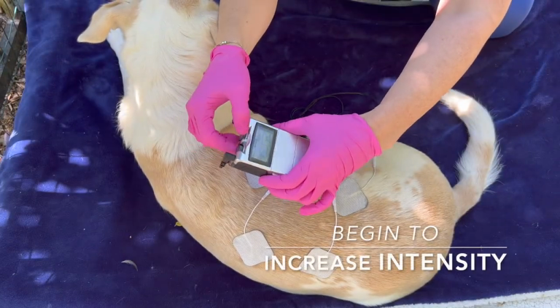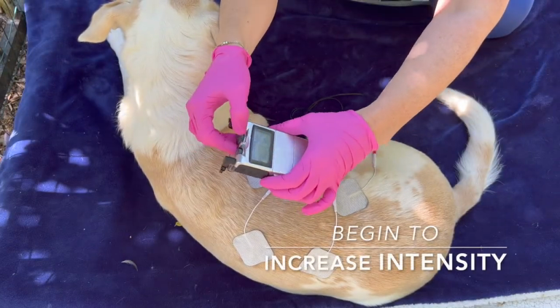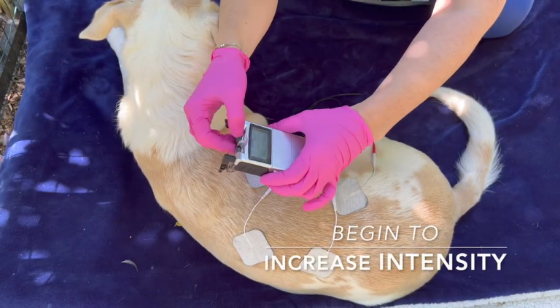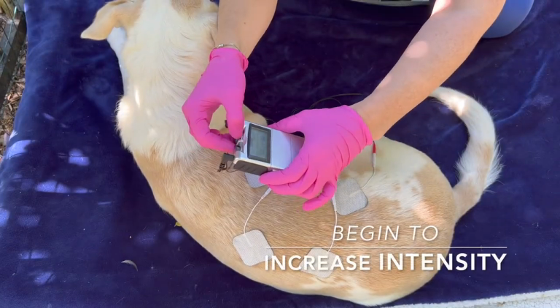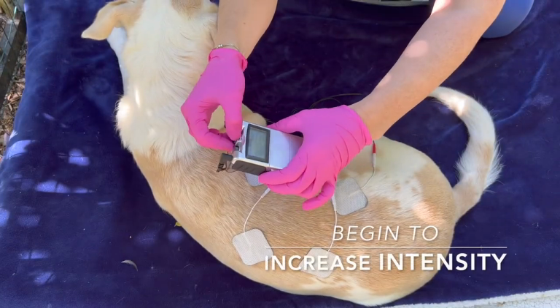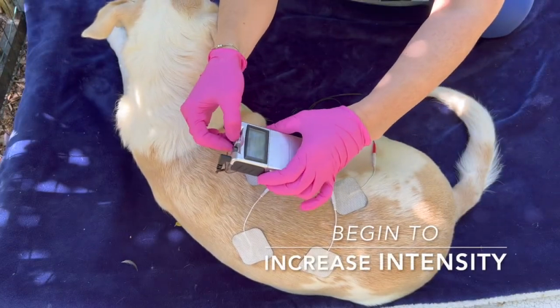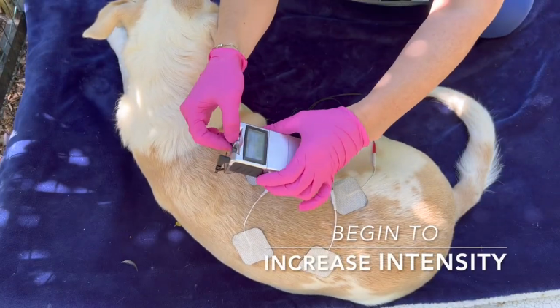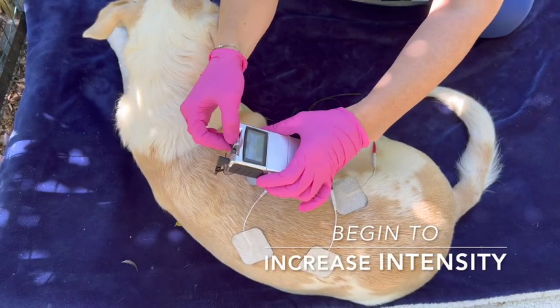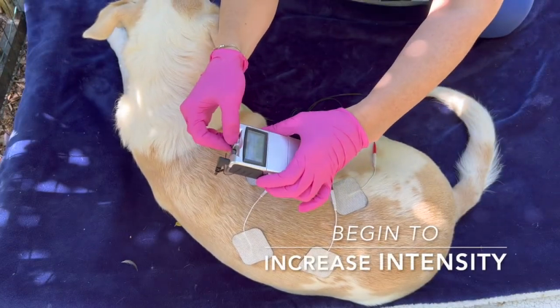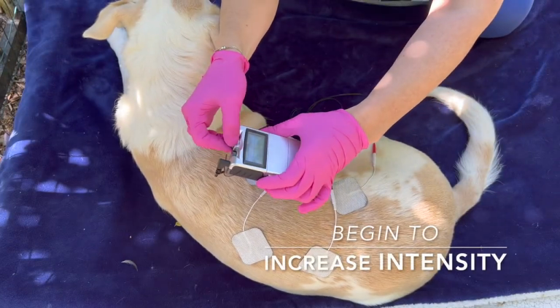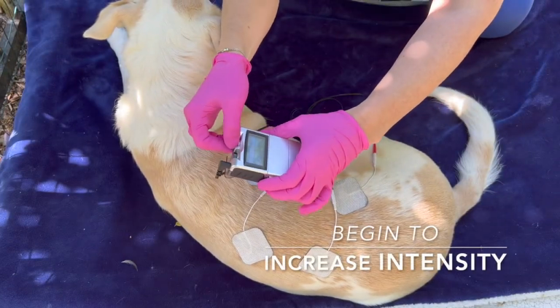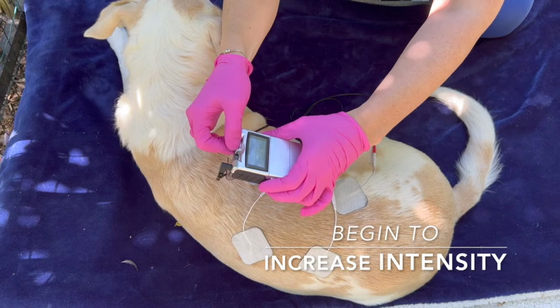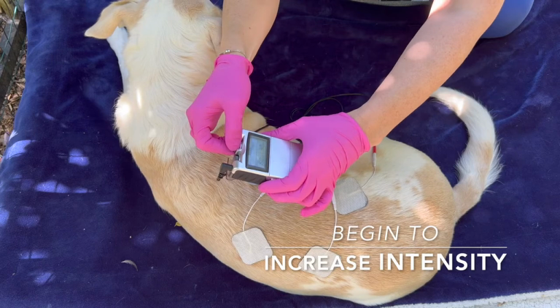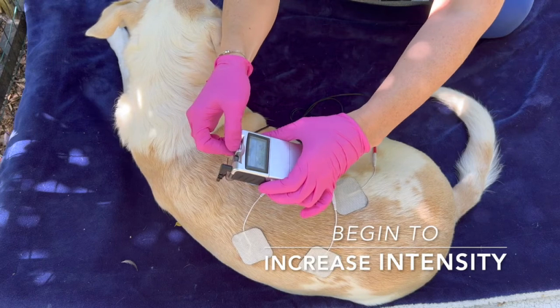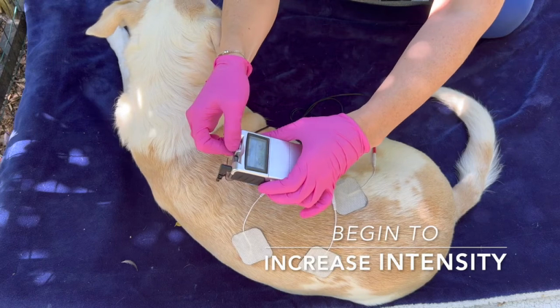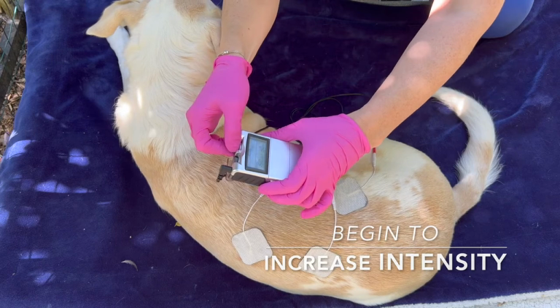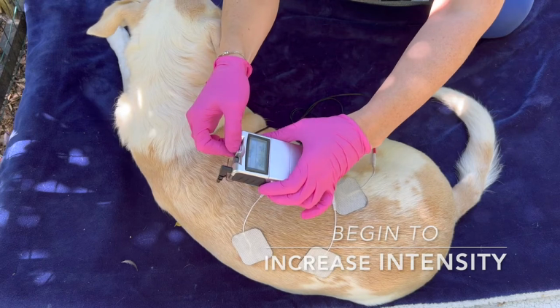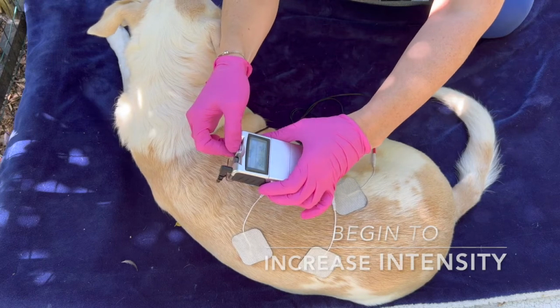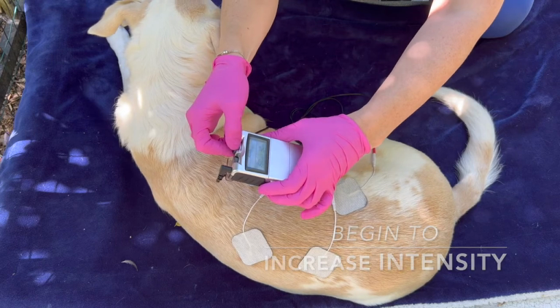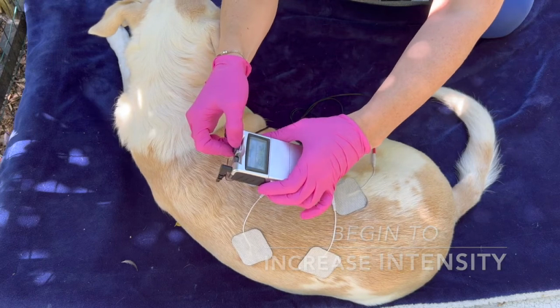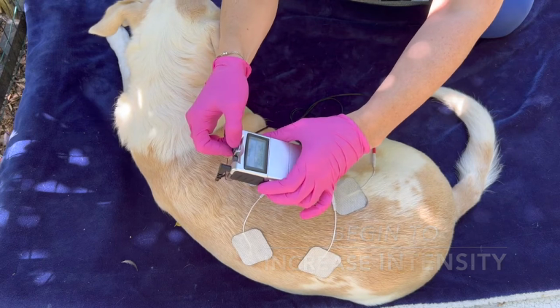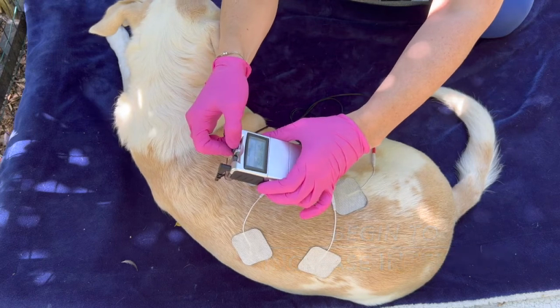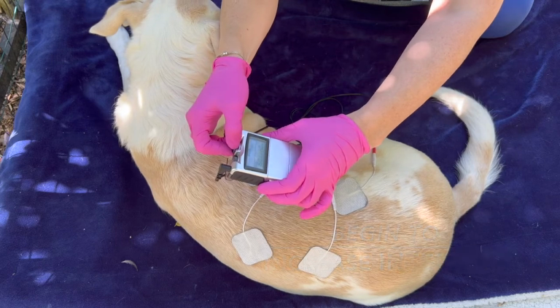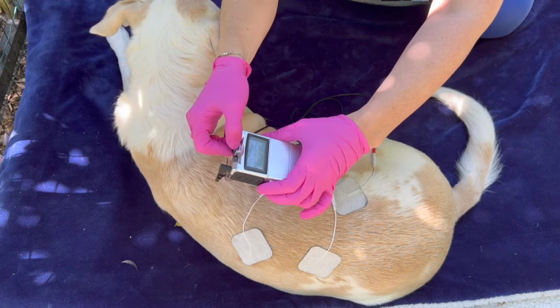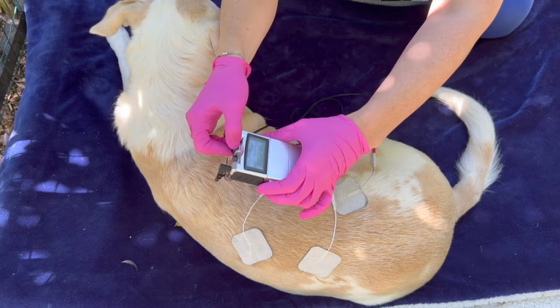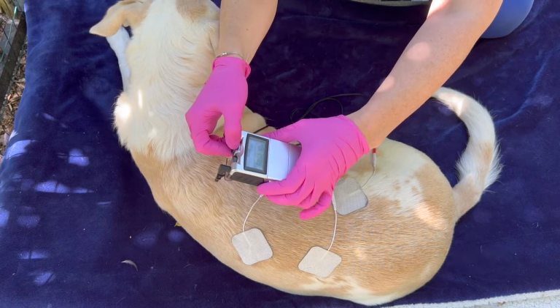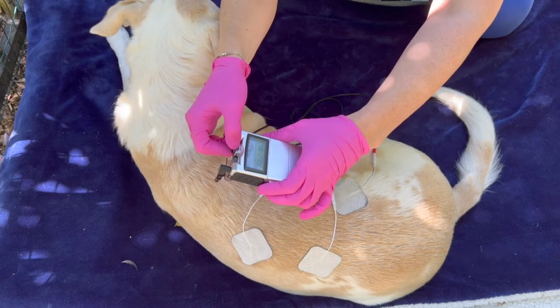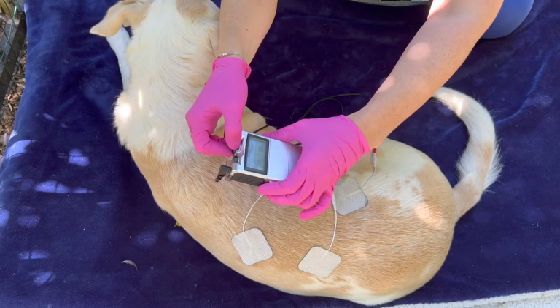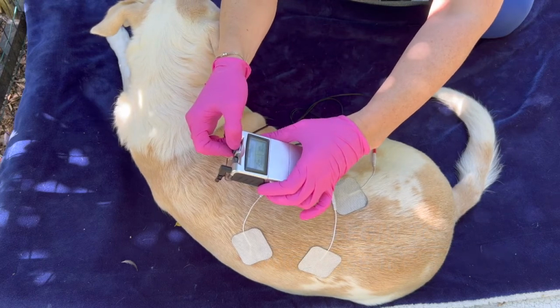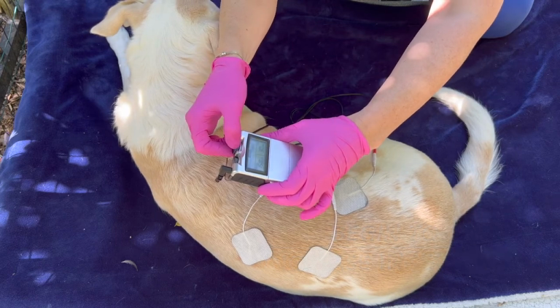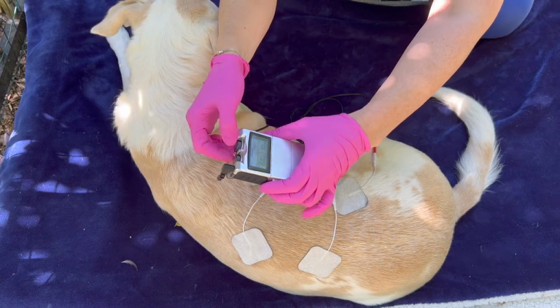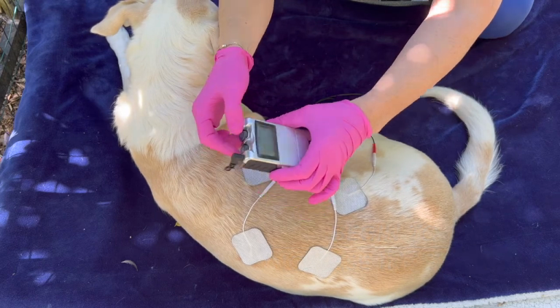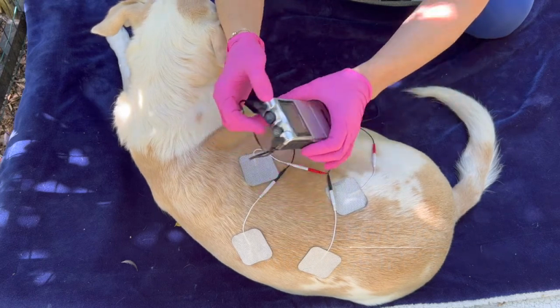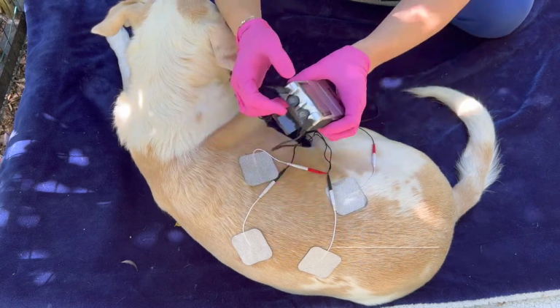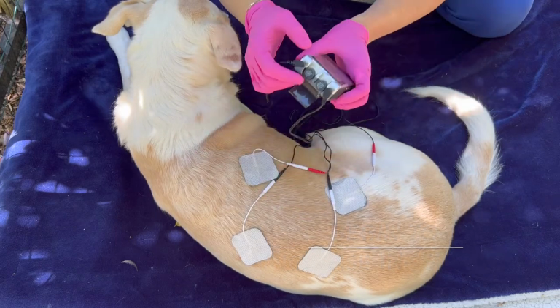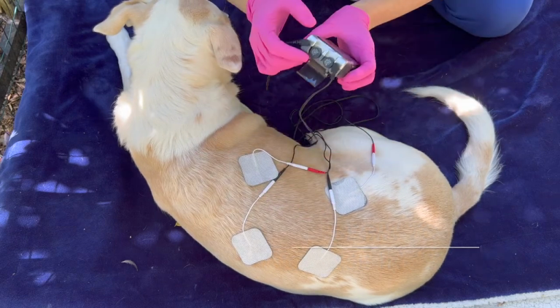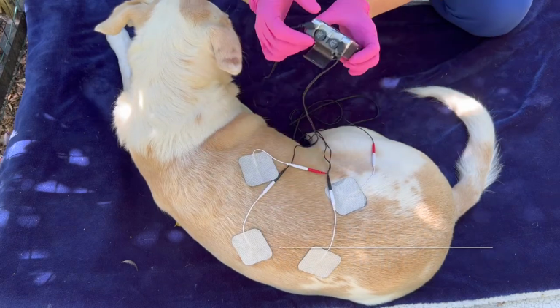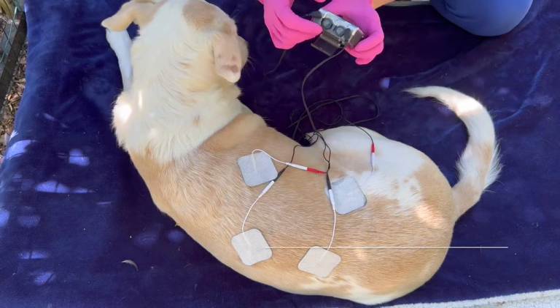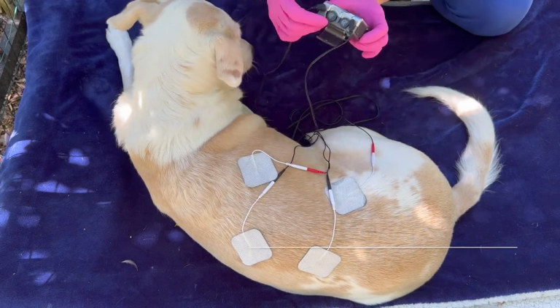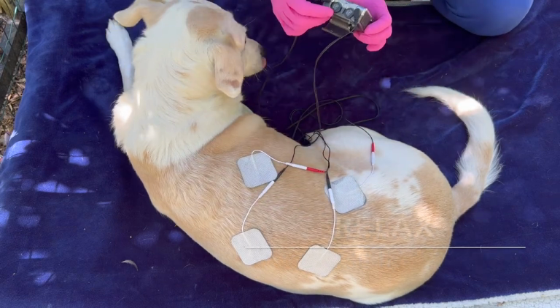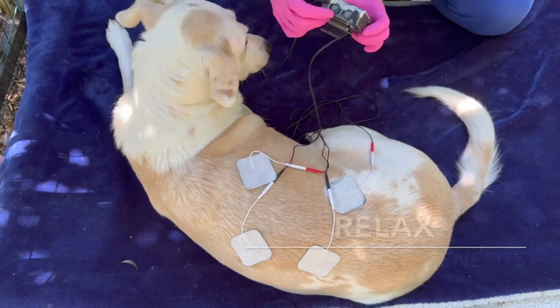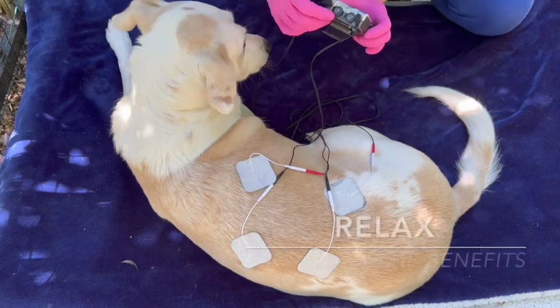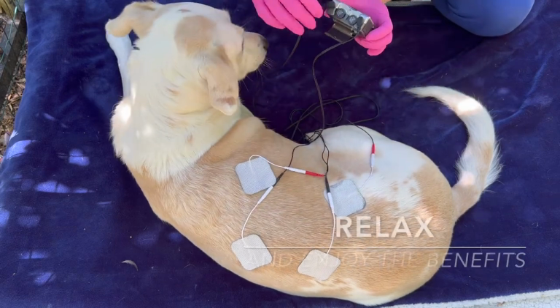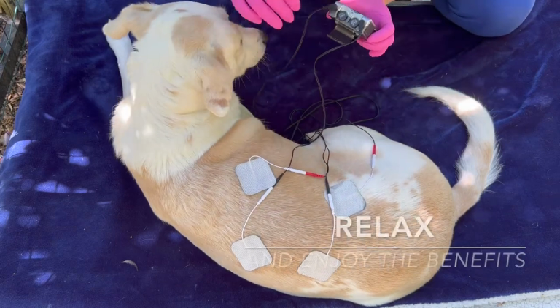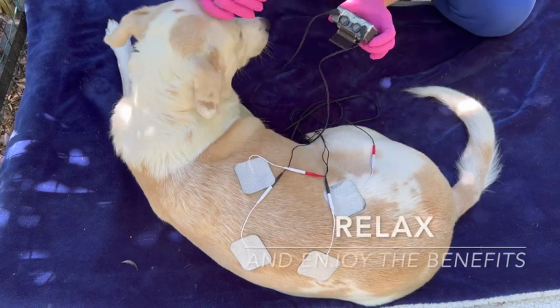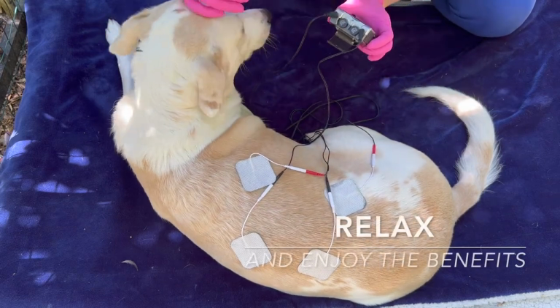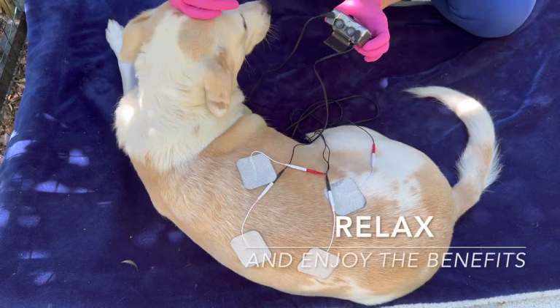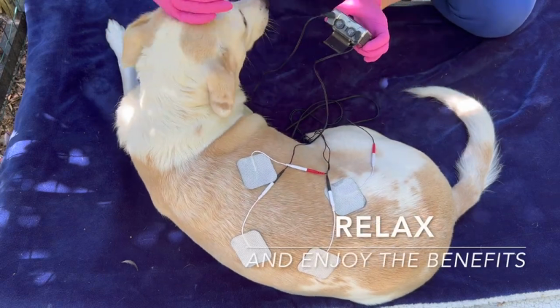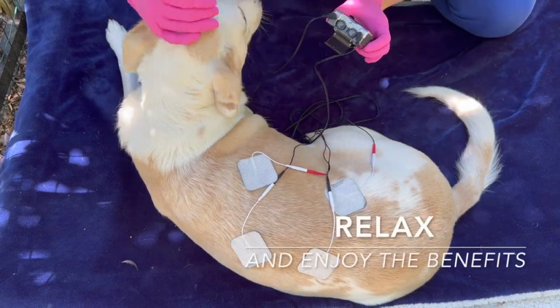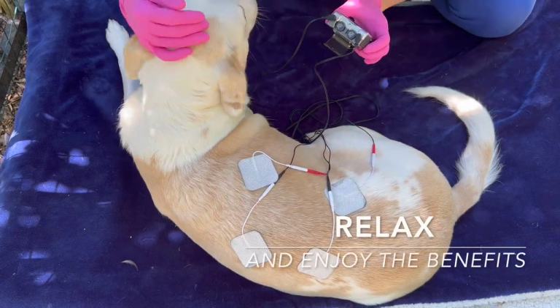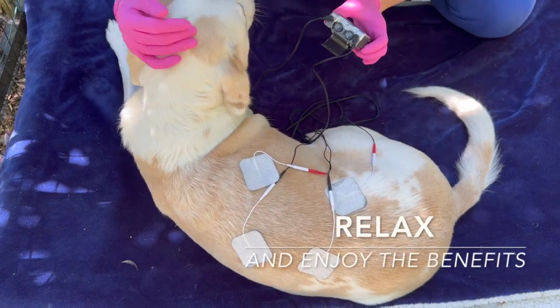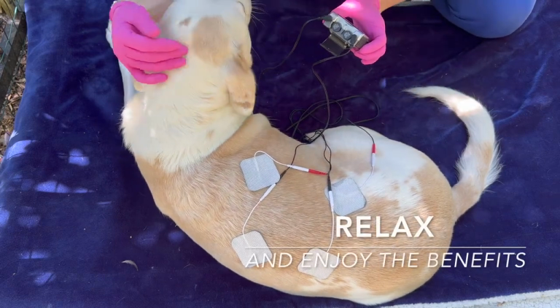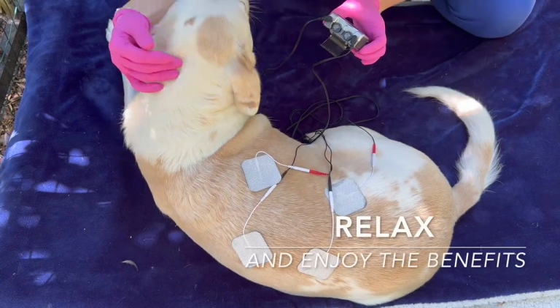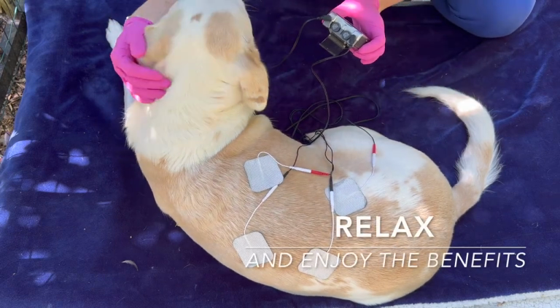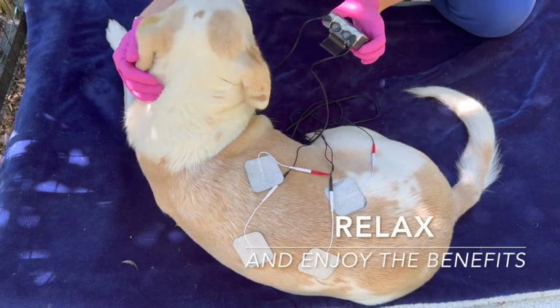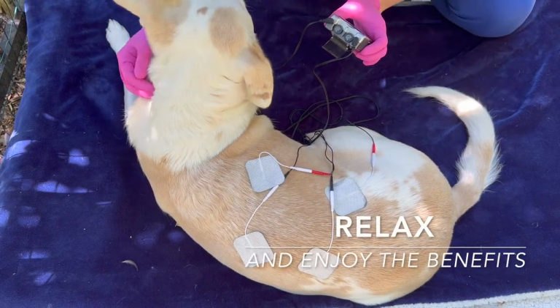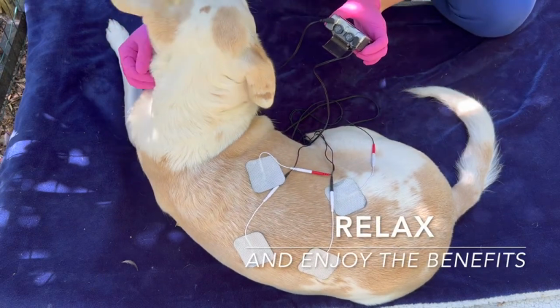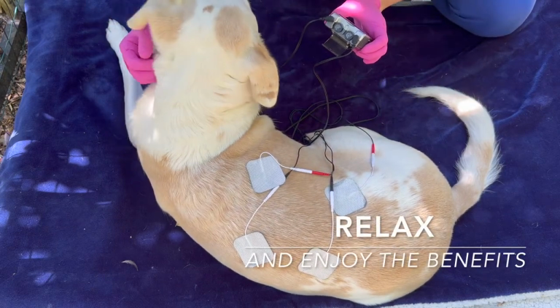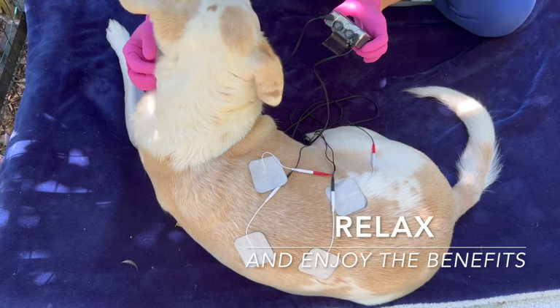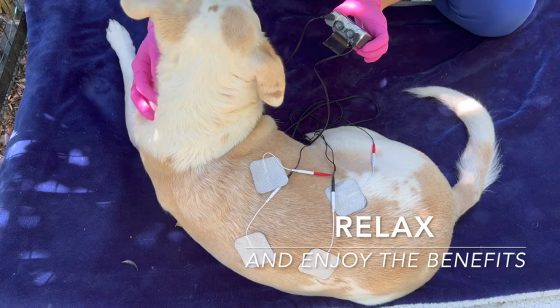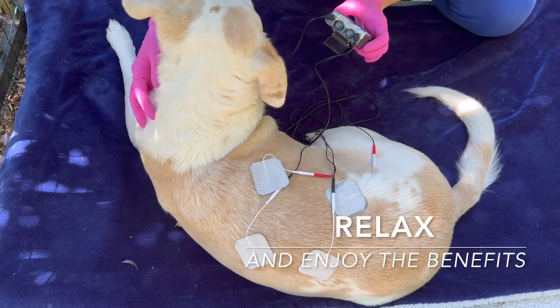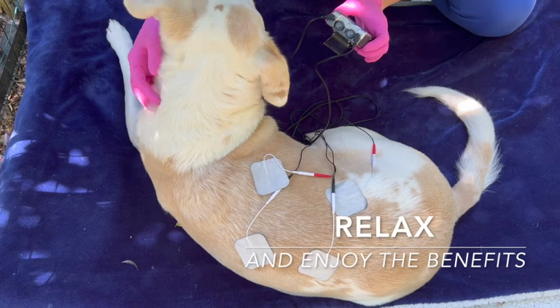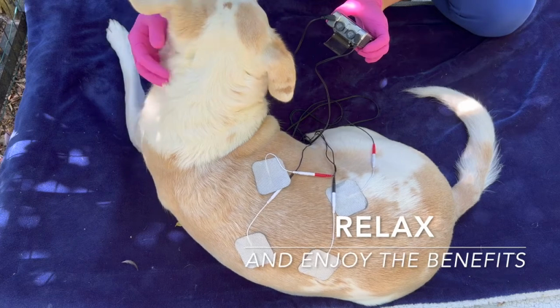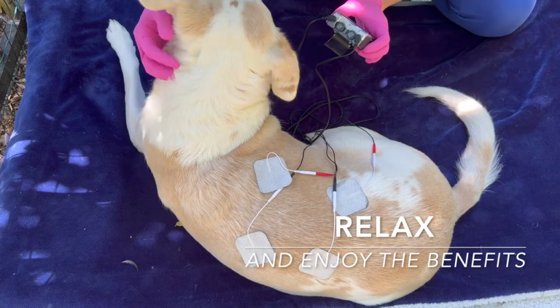Begin to increase the intensity to a comfortable setting. Relax and enjoy the benefits.